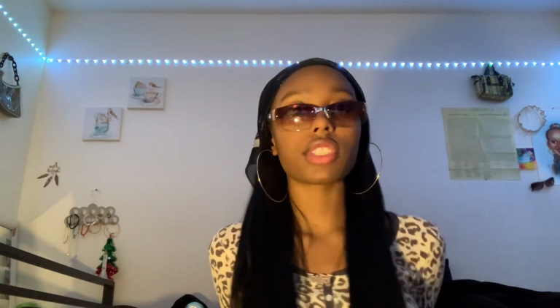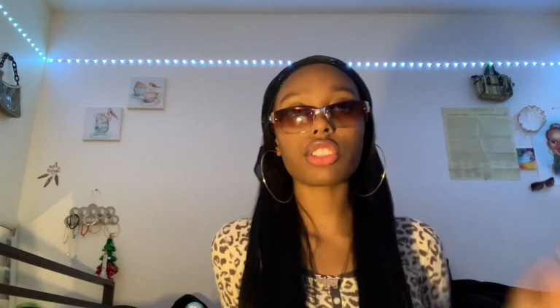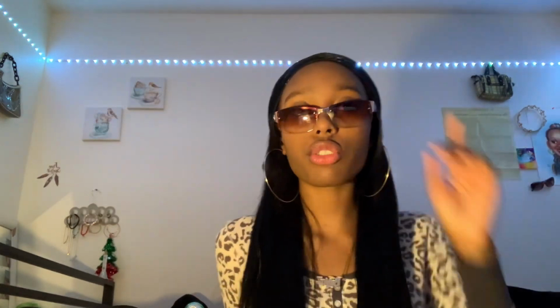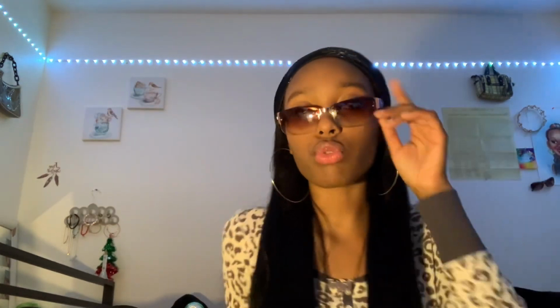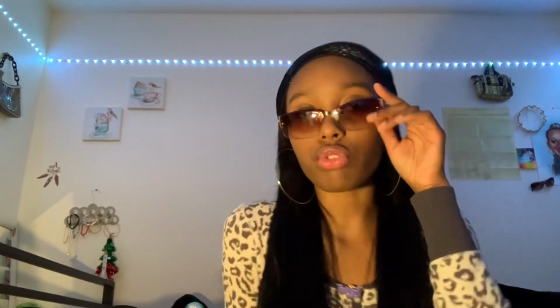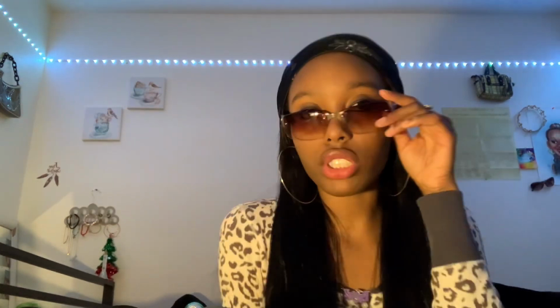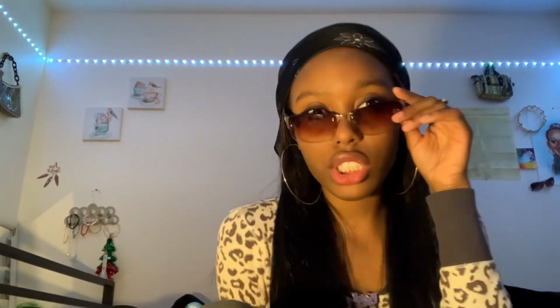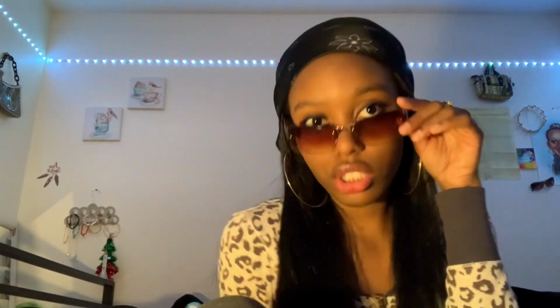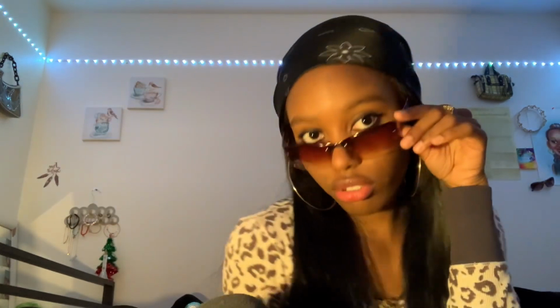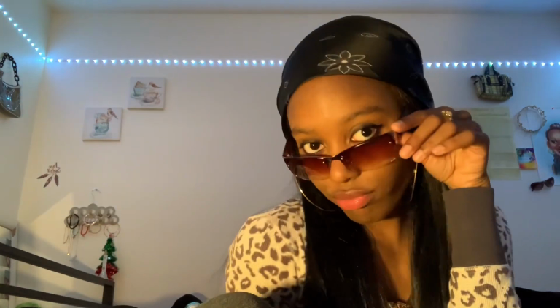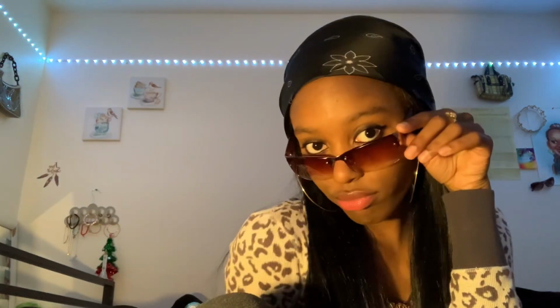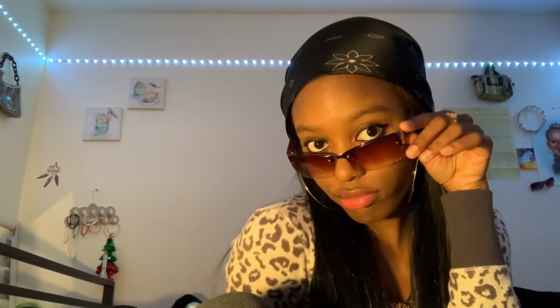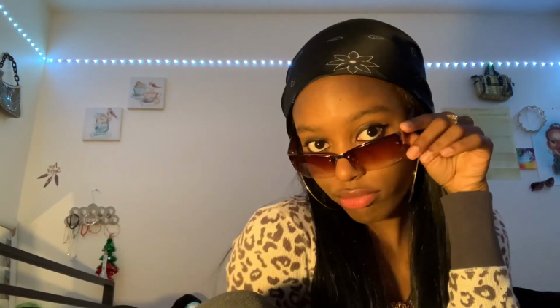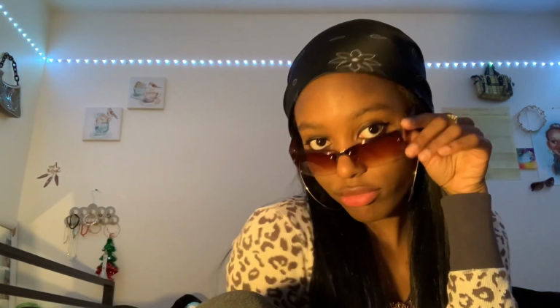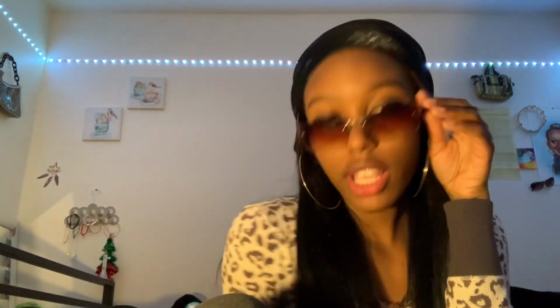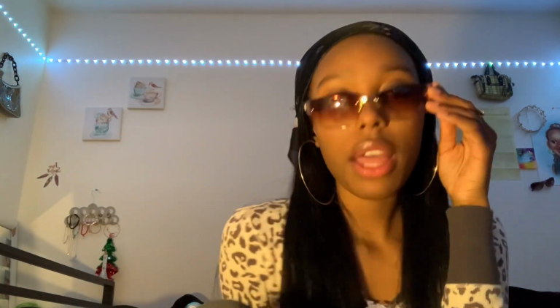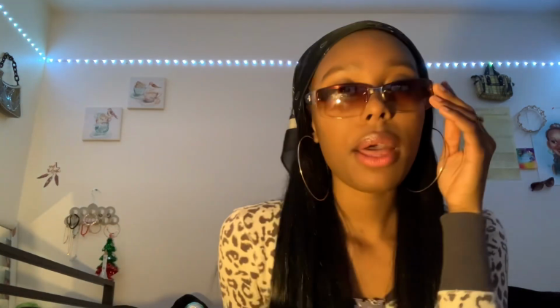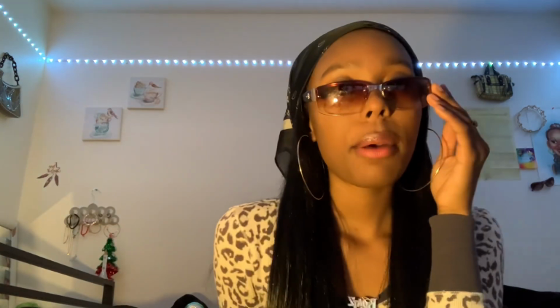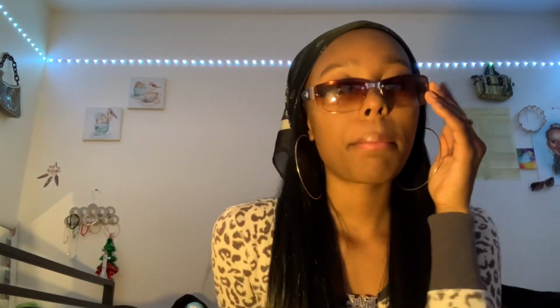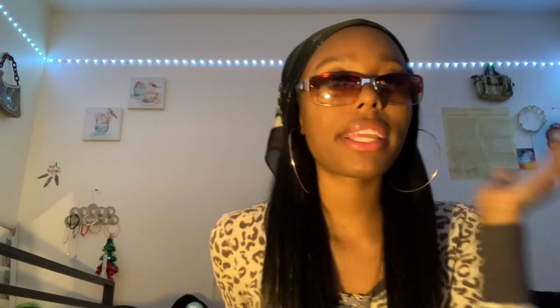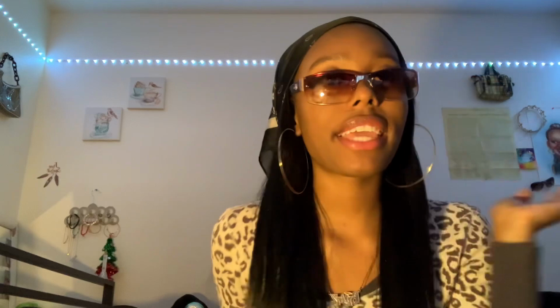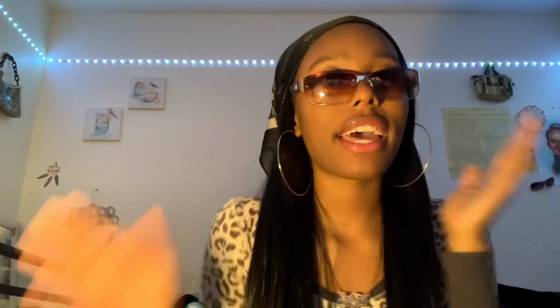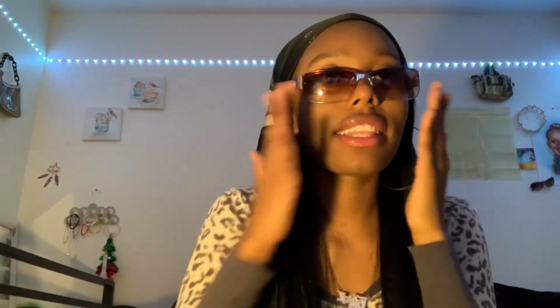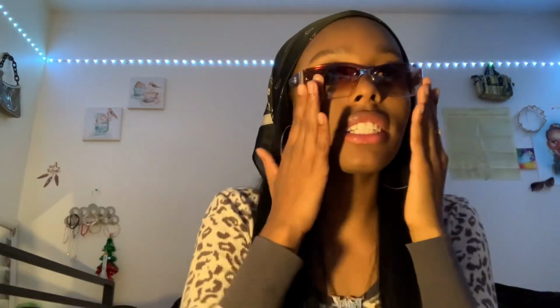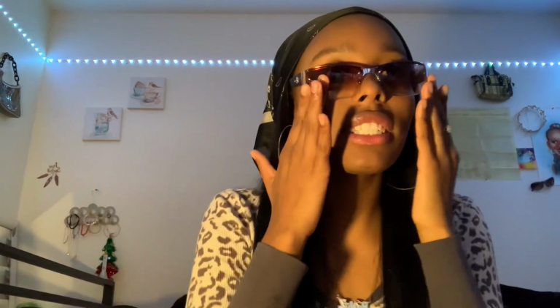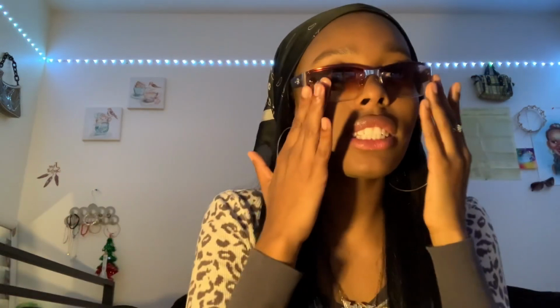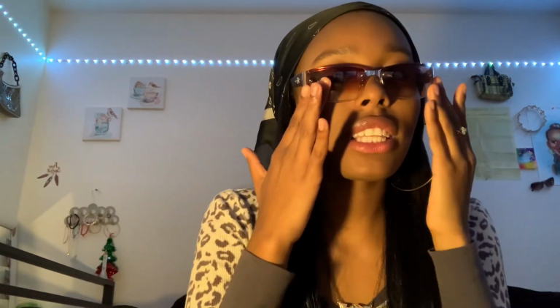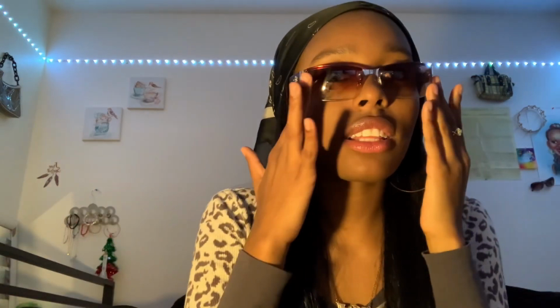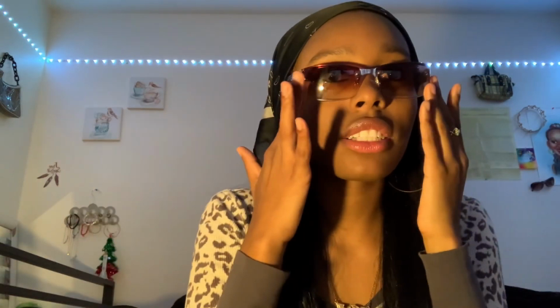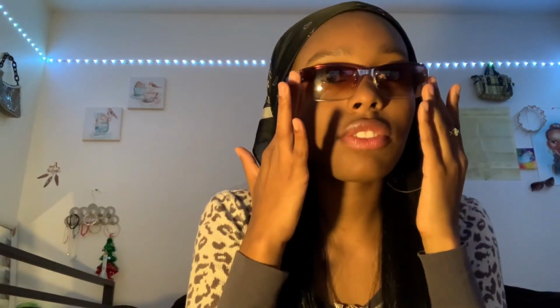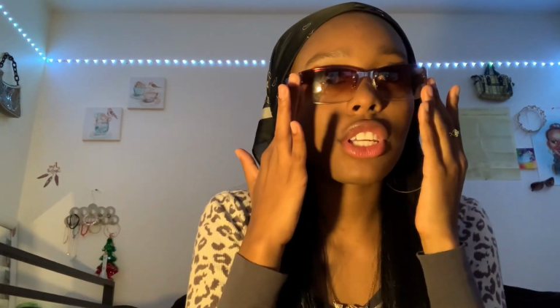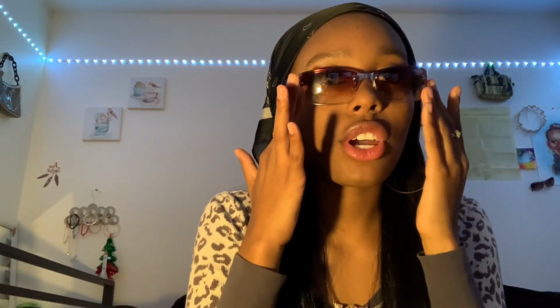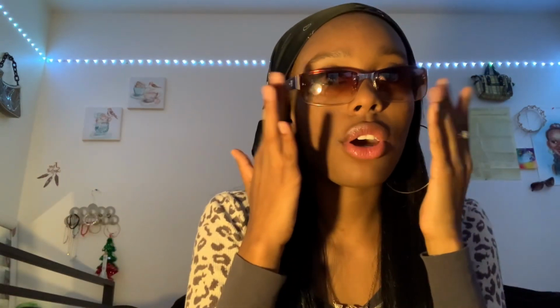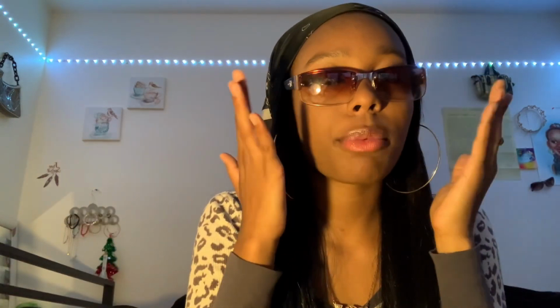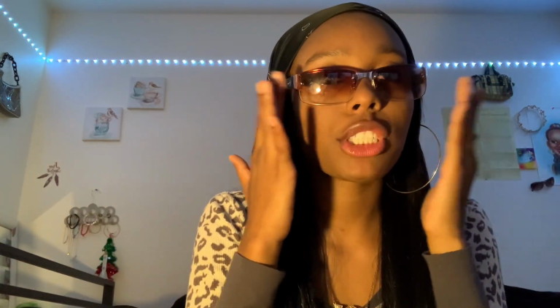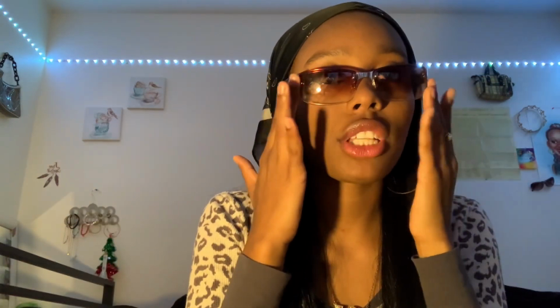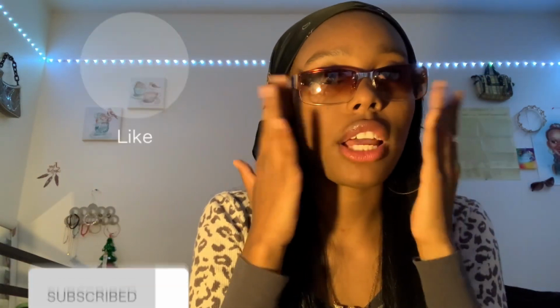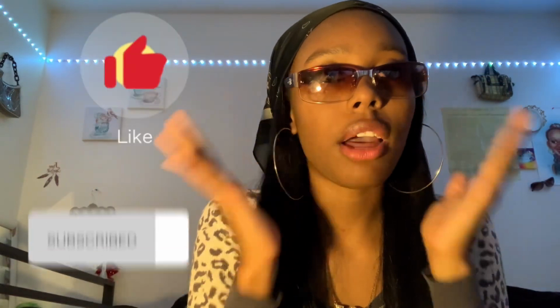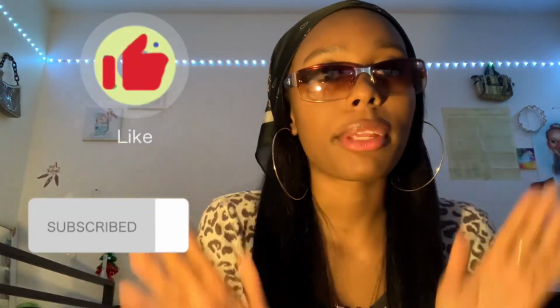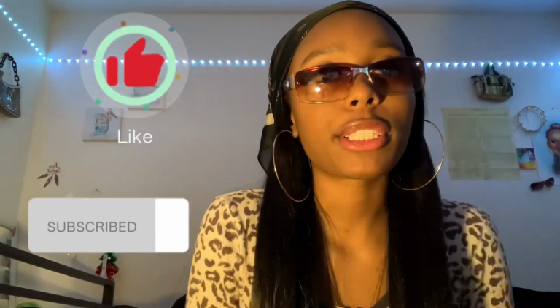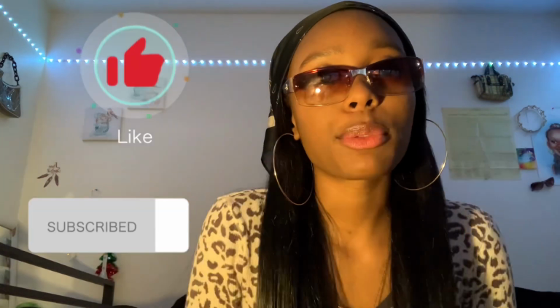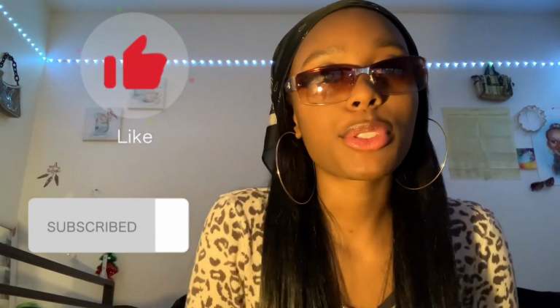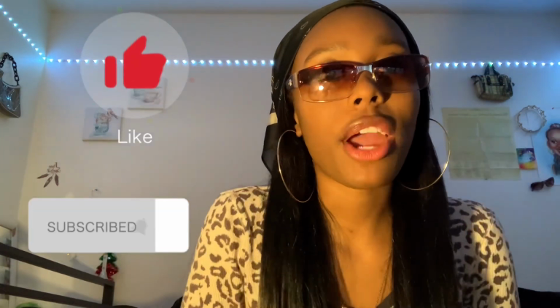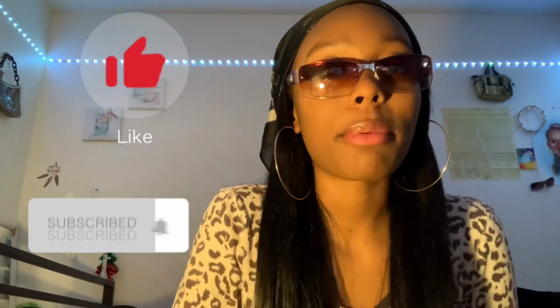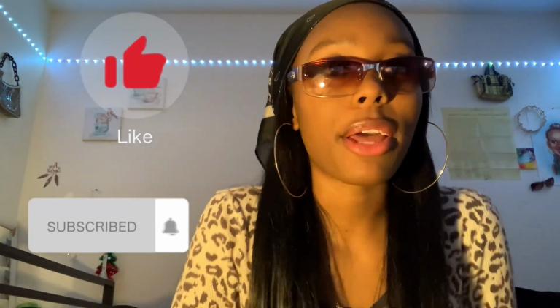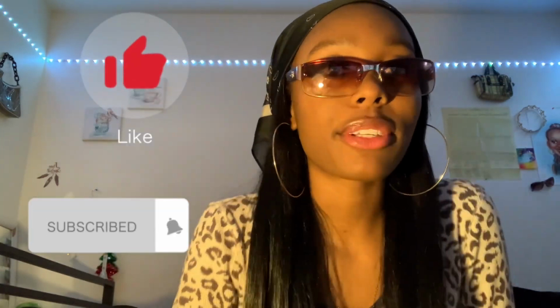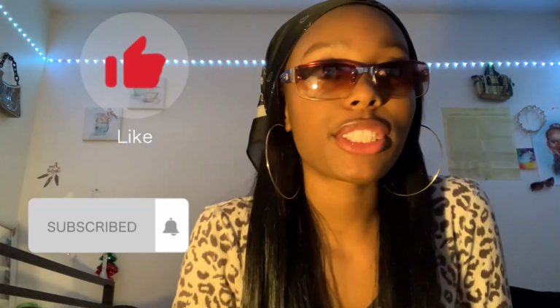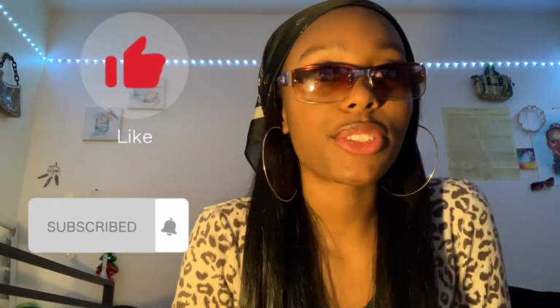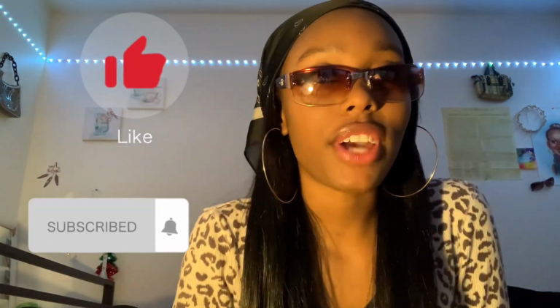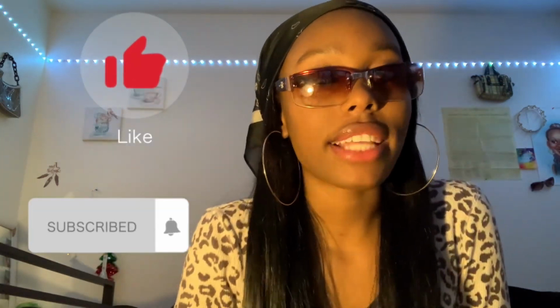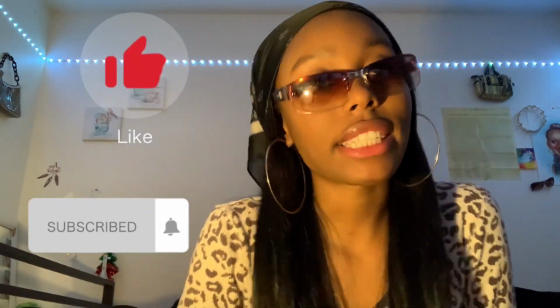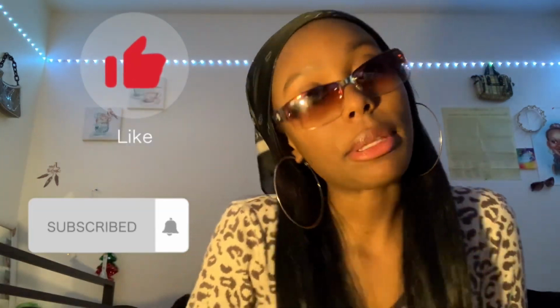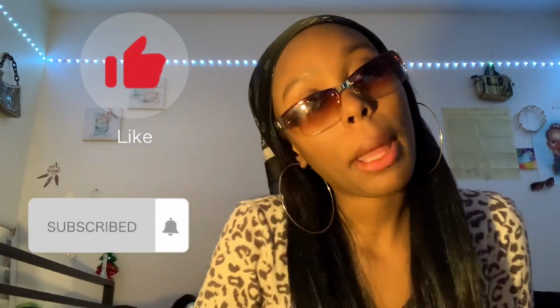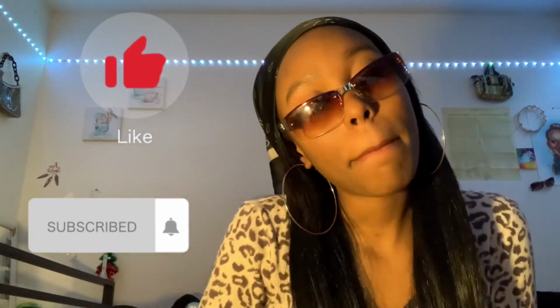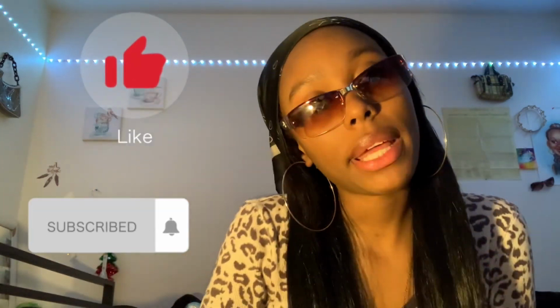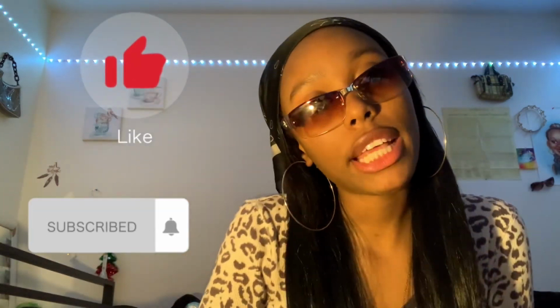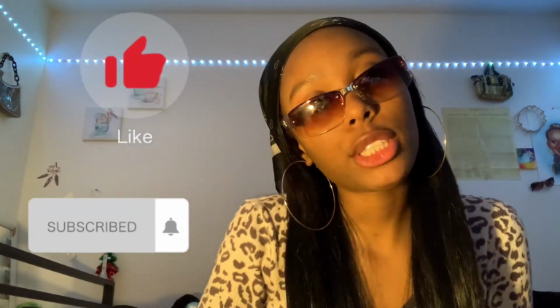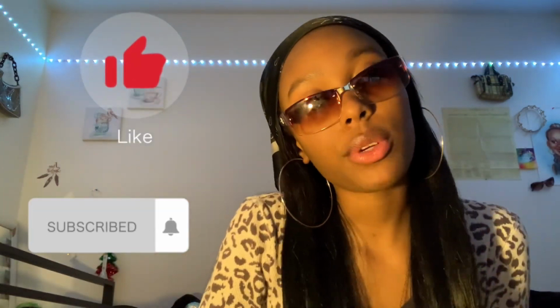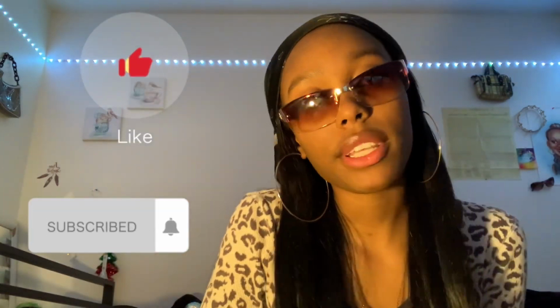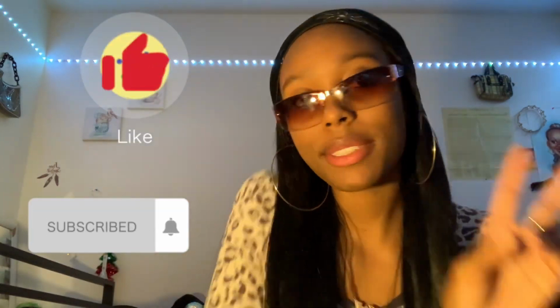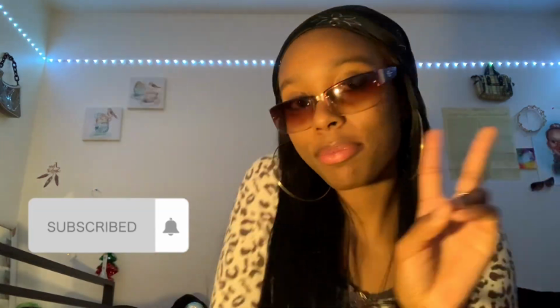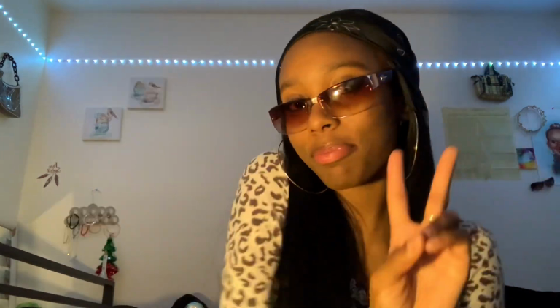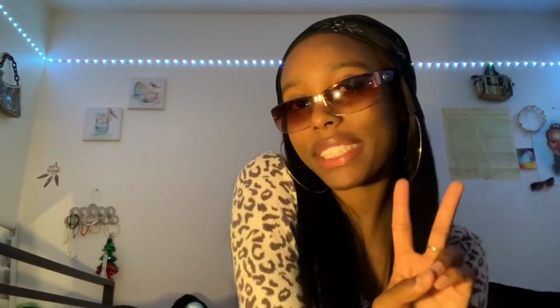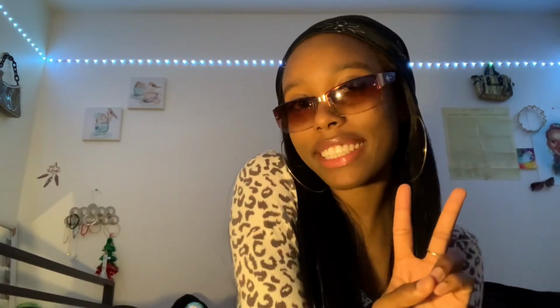This is the end of this video. Make sure you like, comment, and subscribe, and I will see you guys in my next one. Thank you.